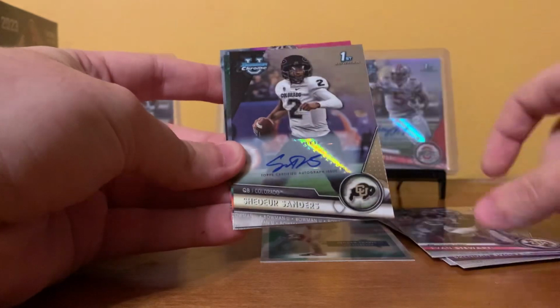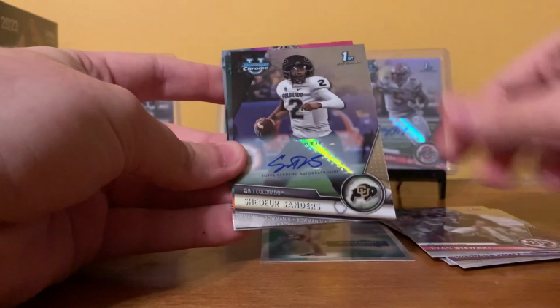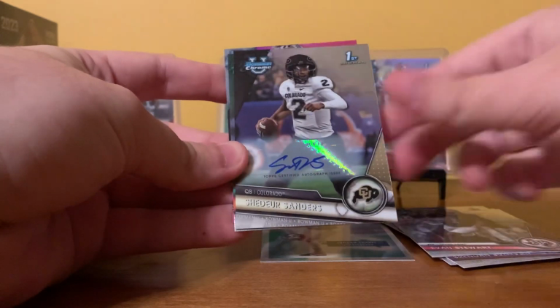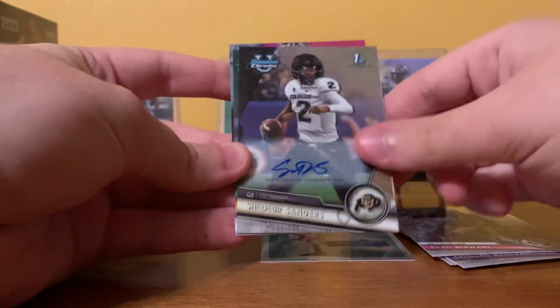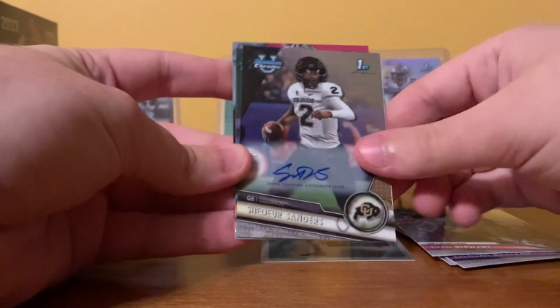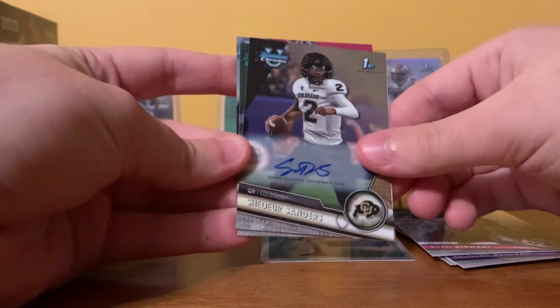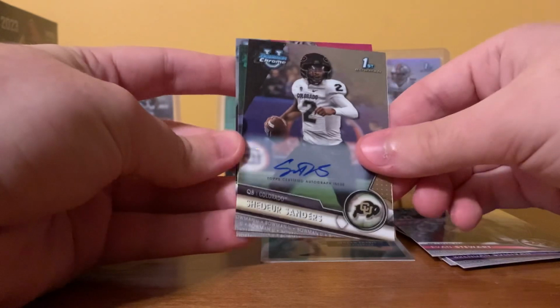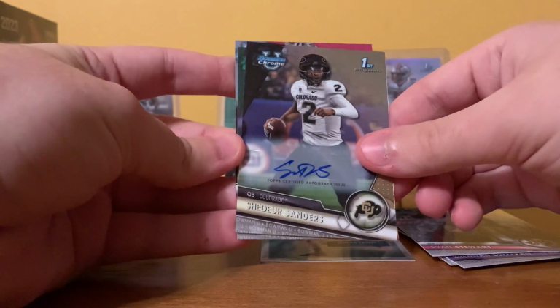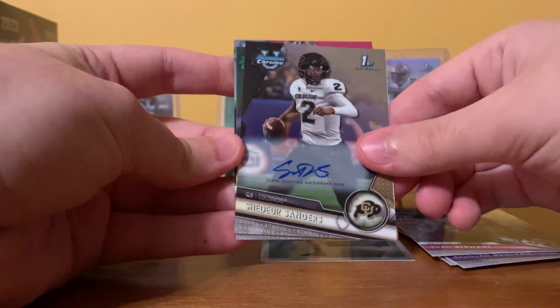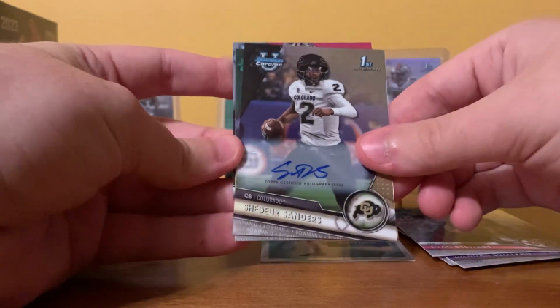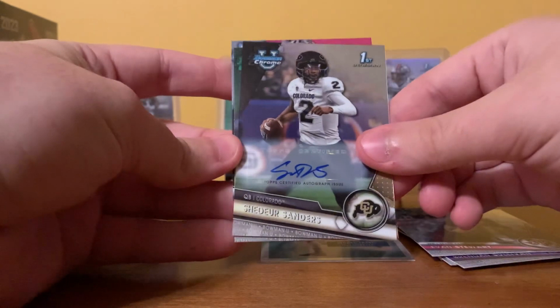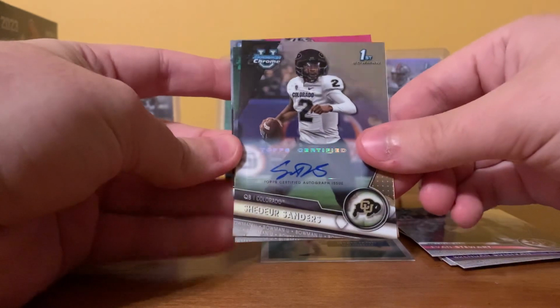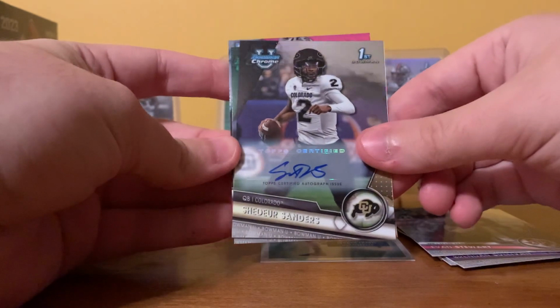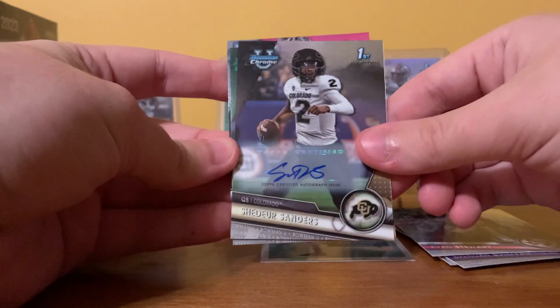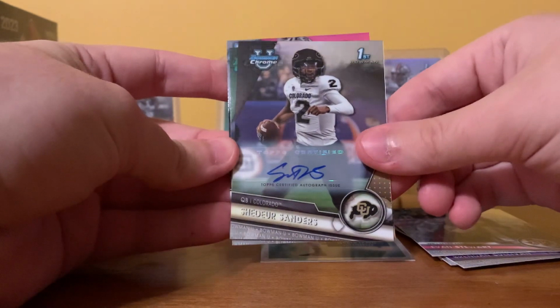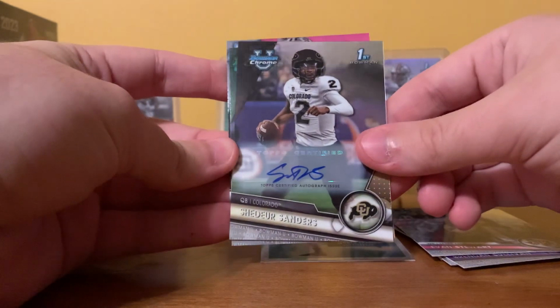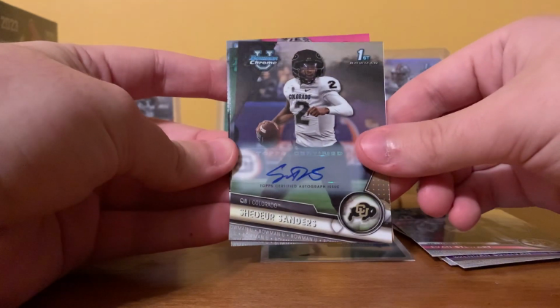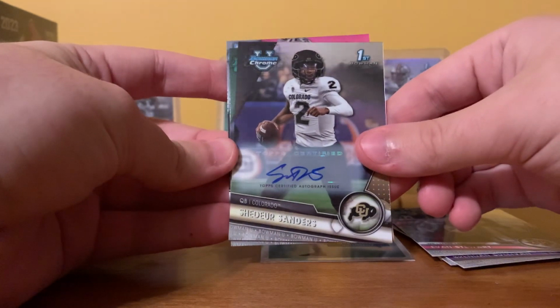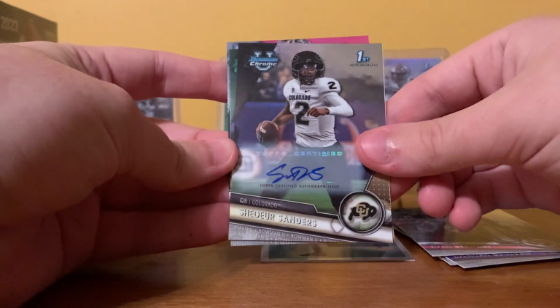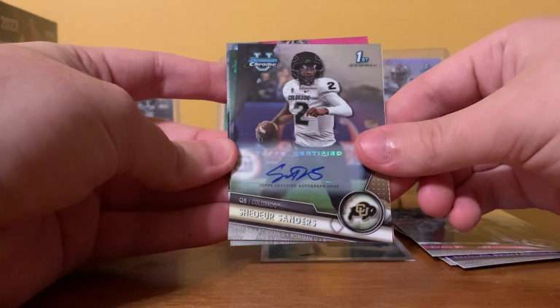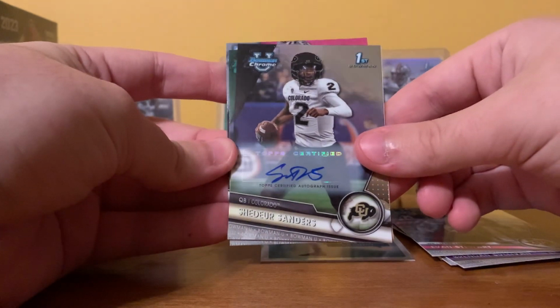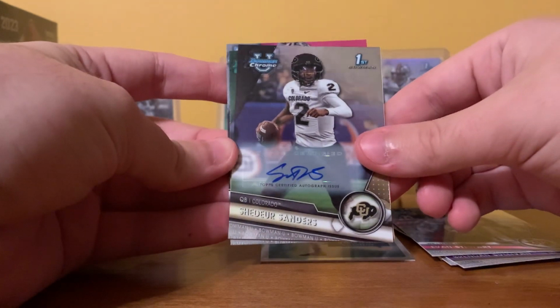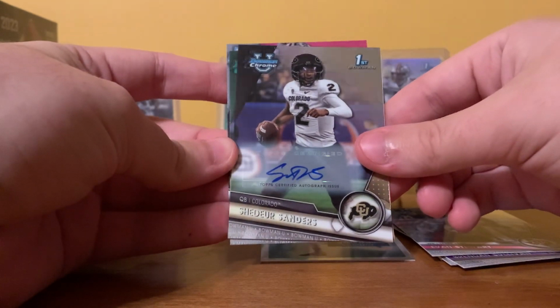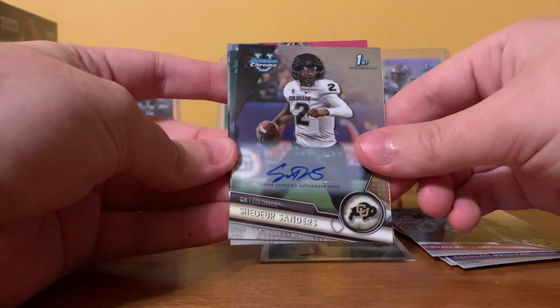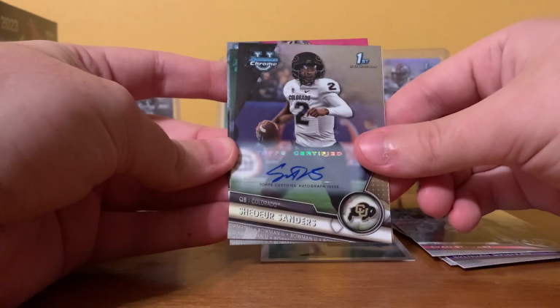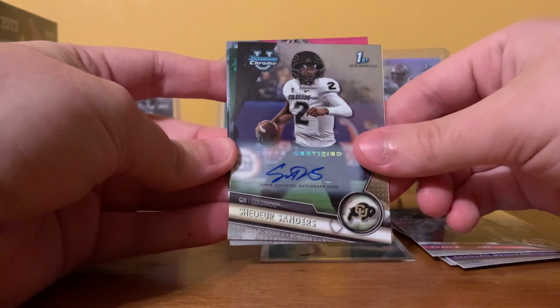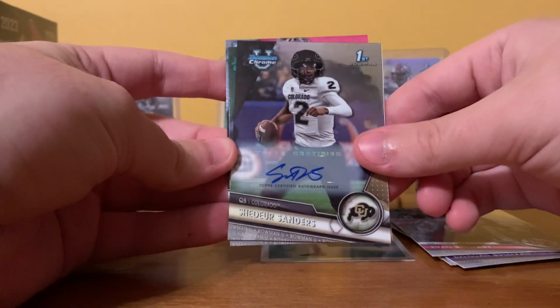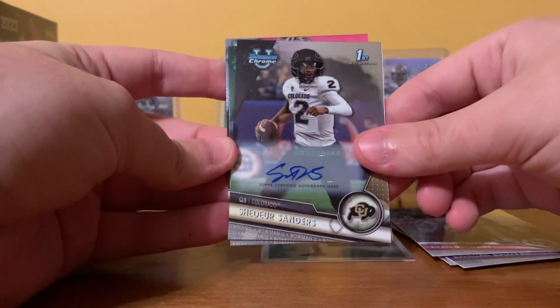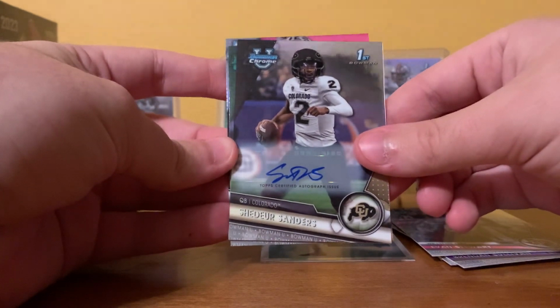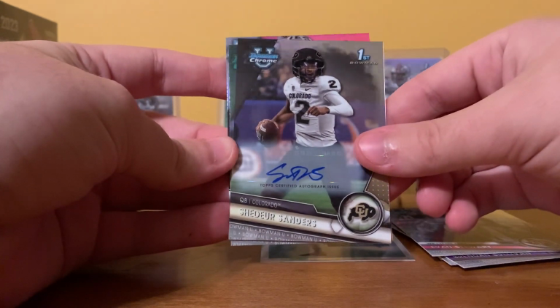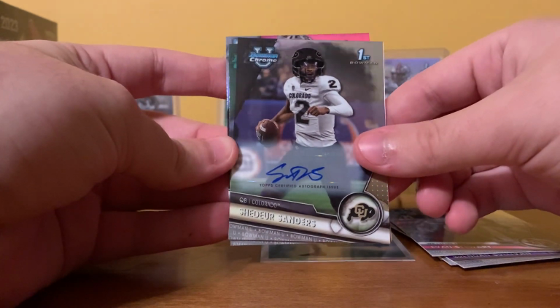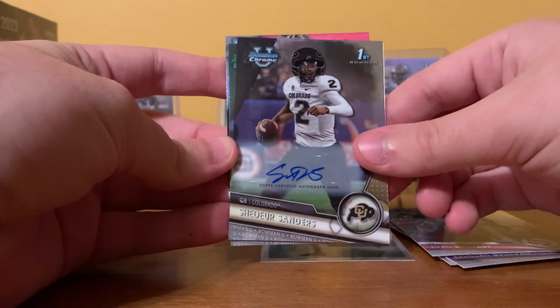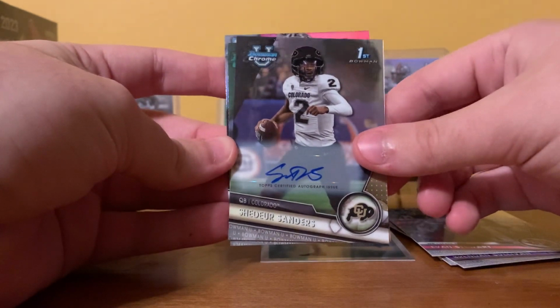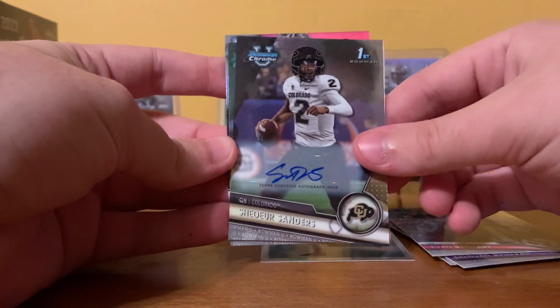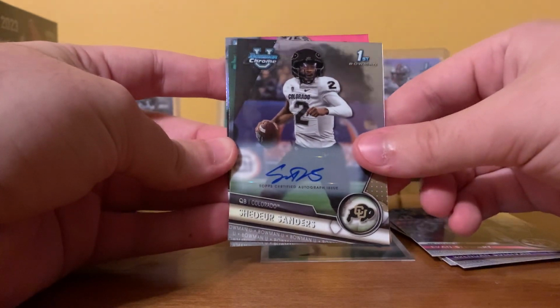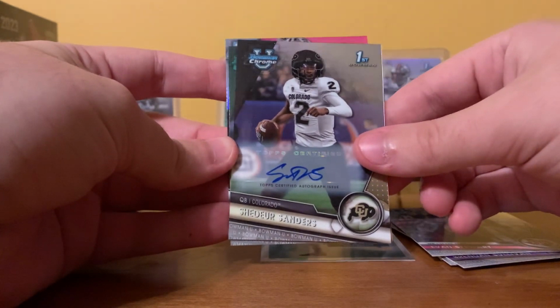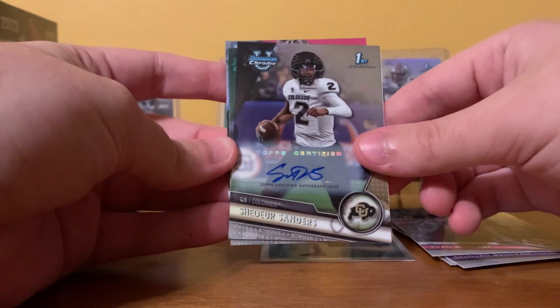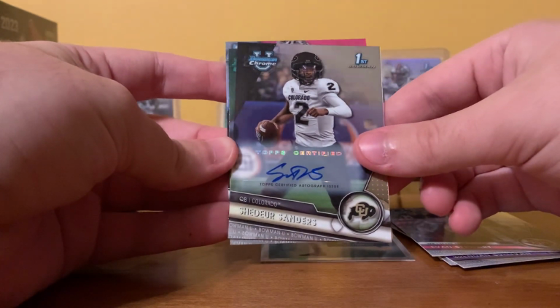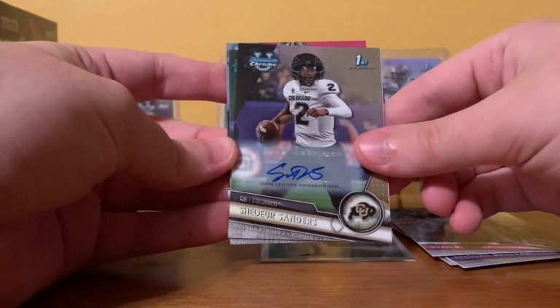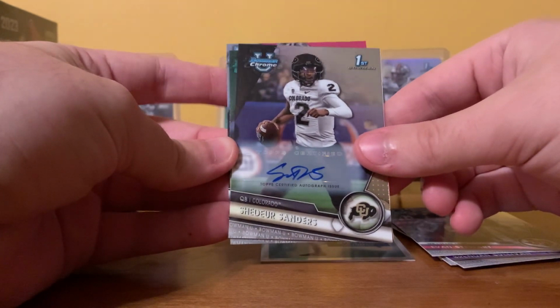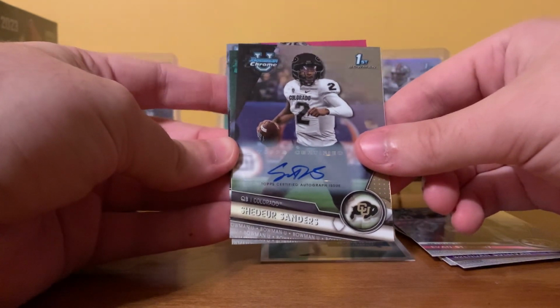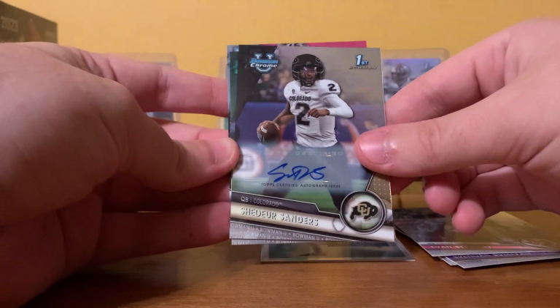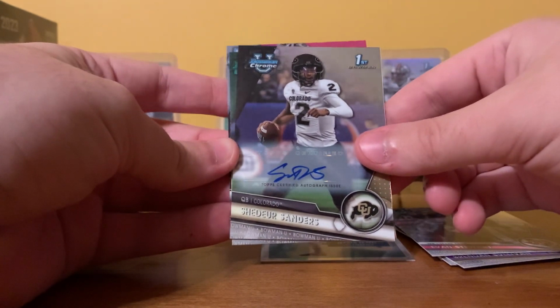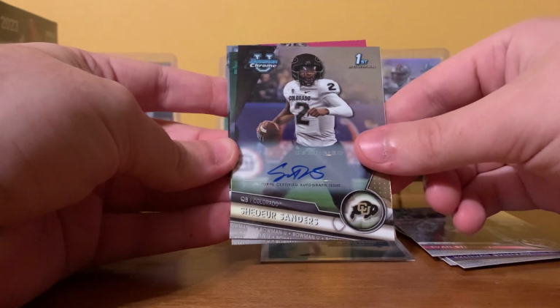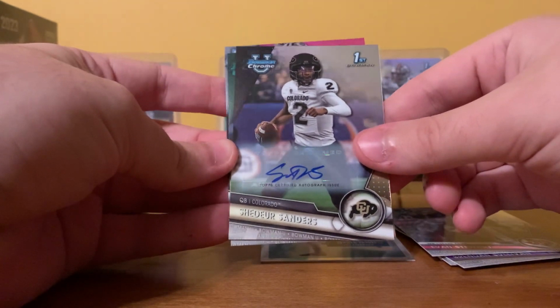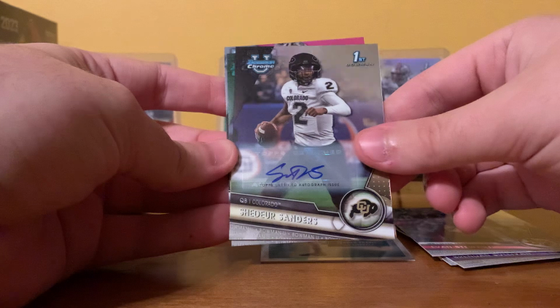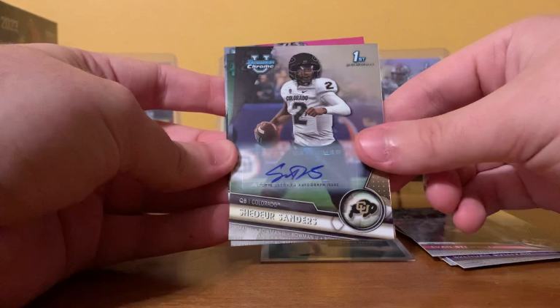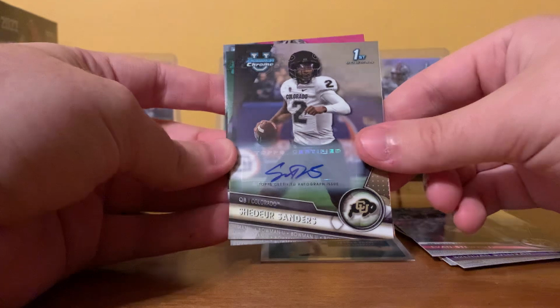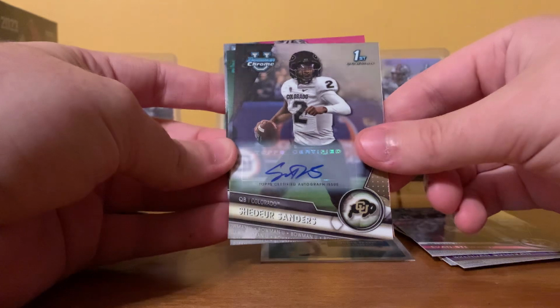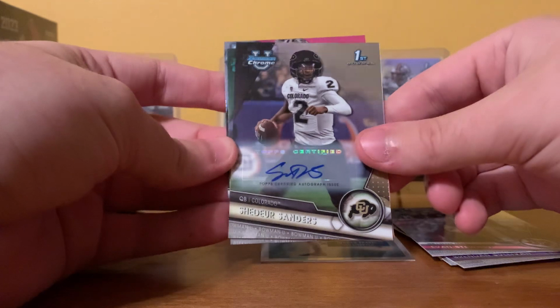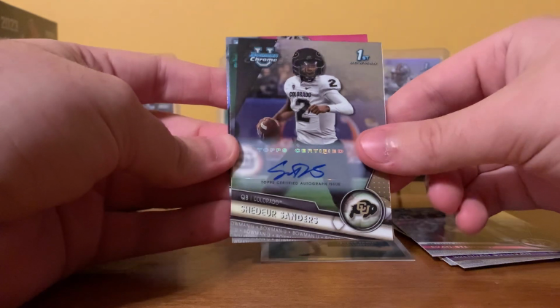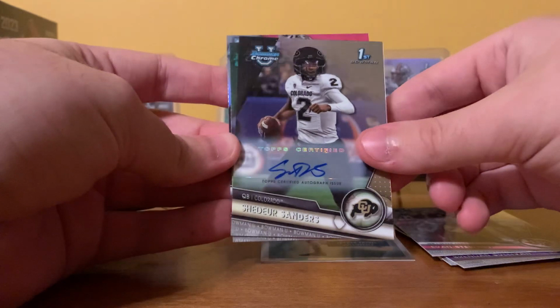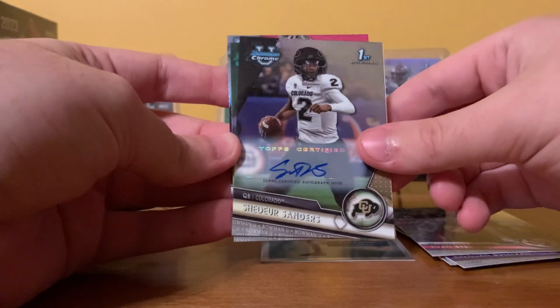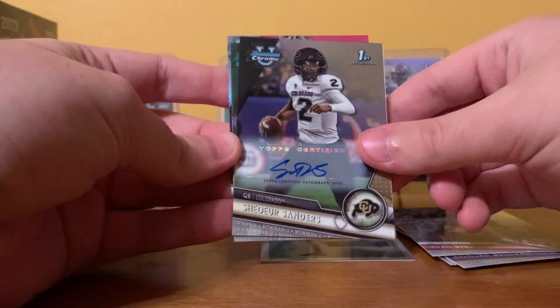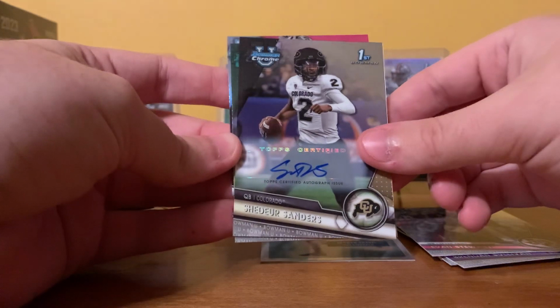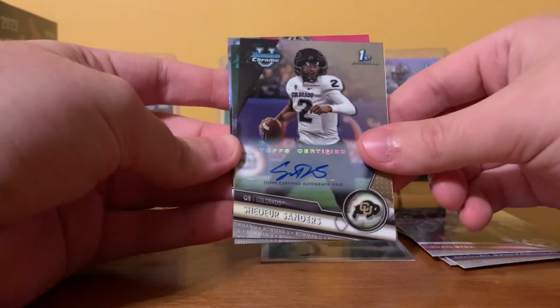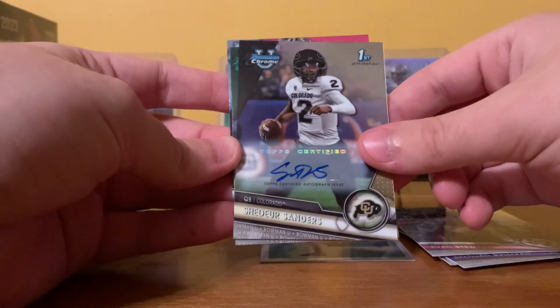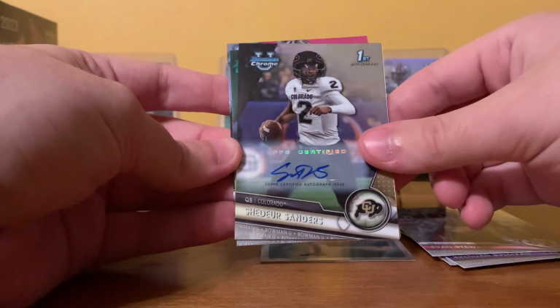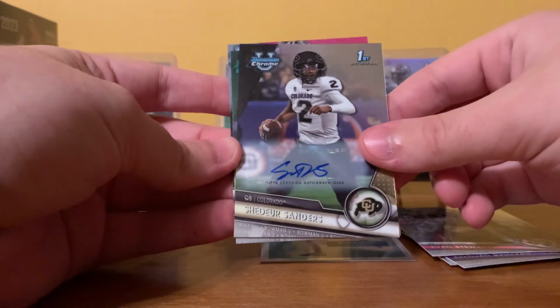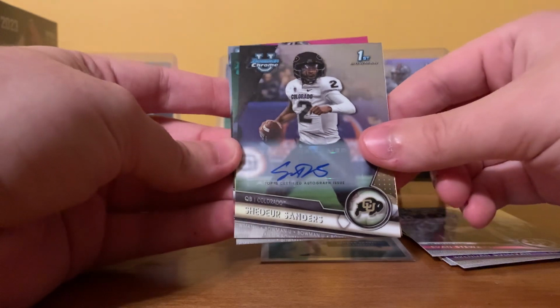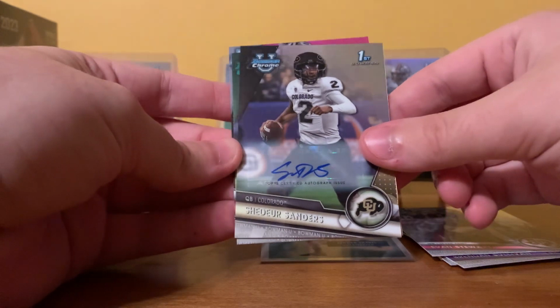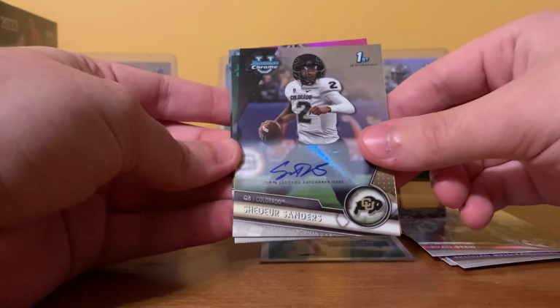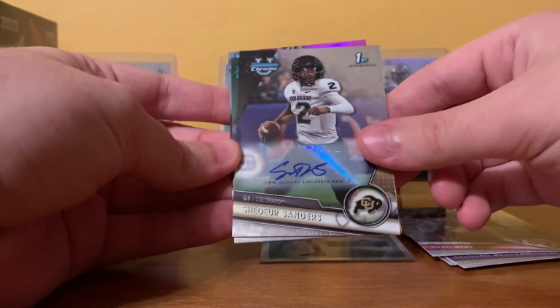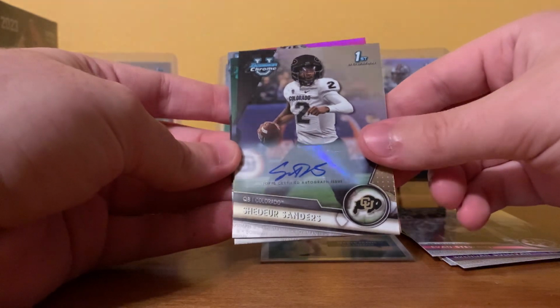Brendan Sullivan, Evan Stewart. Wow — Shedeur Sanders autograph!